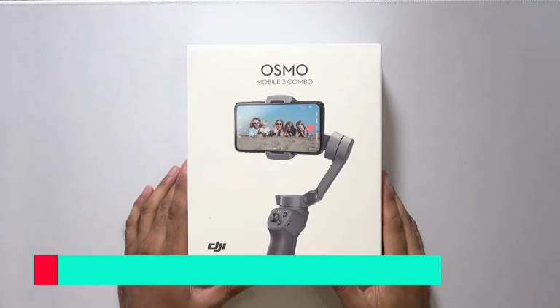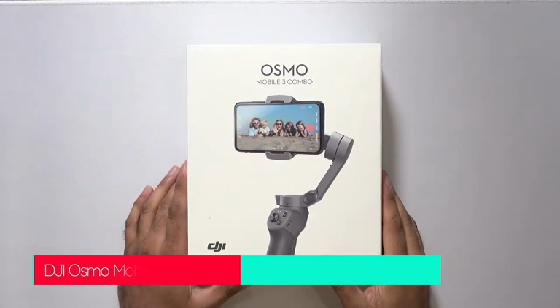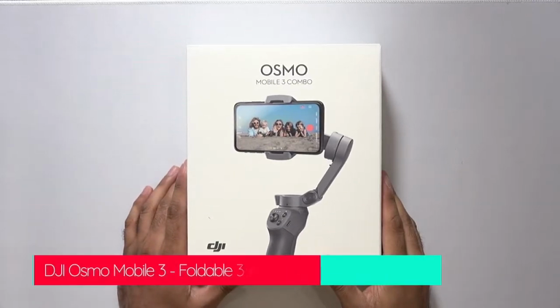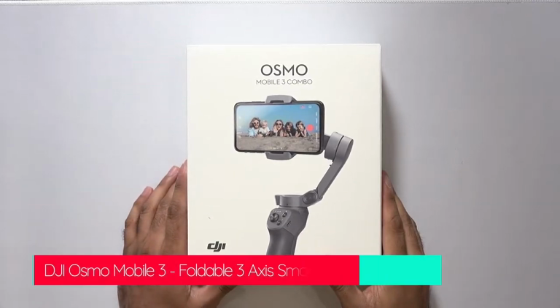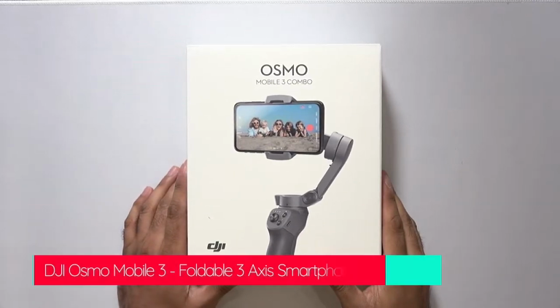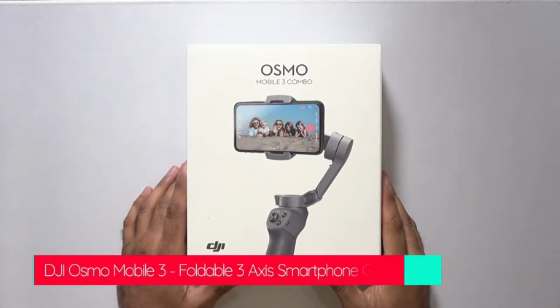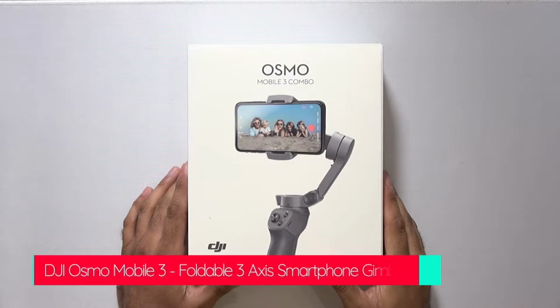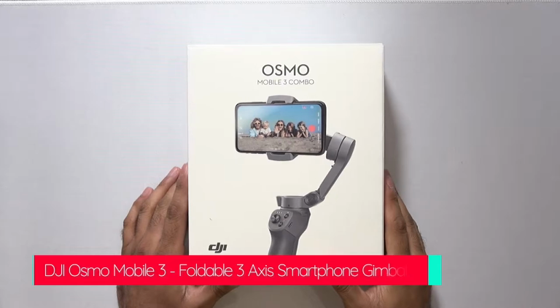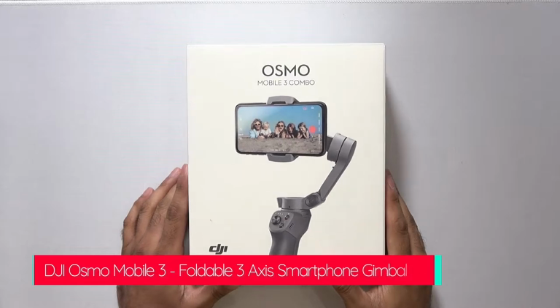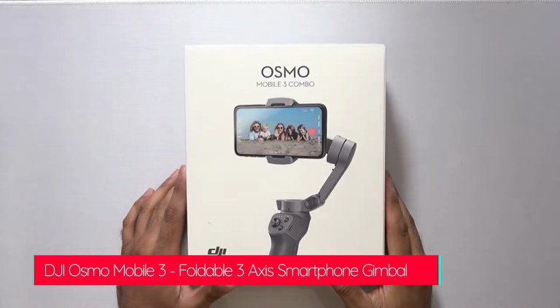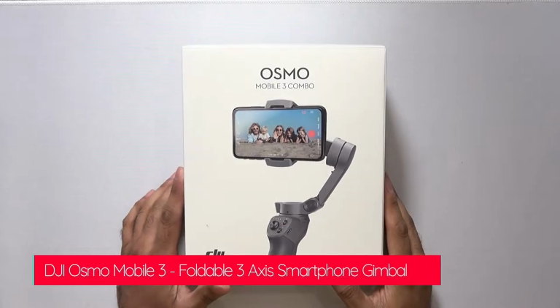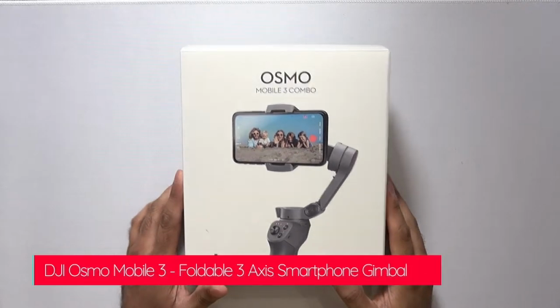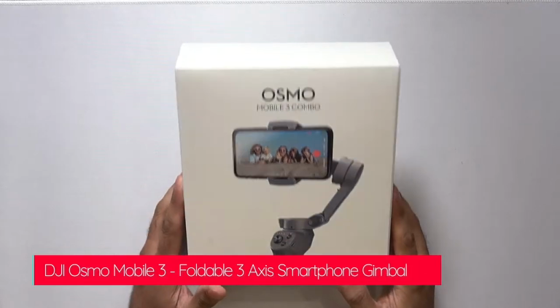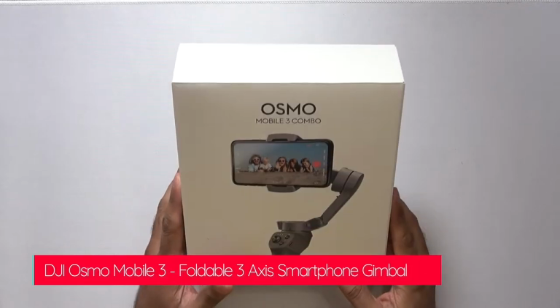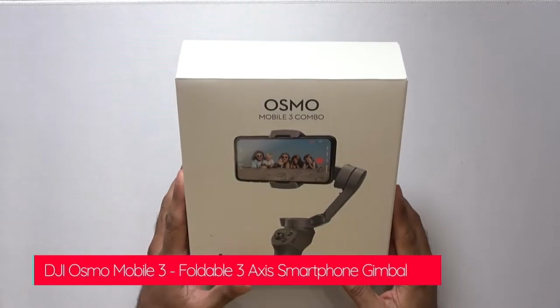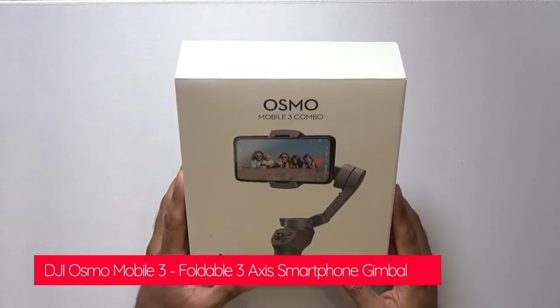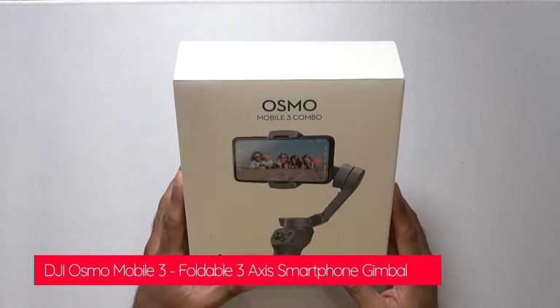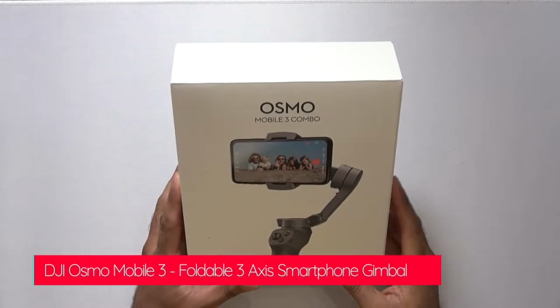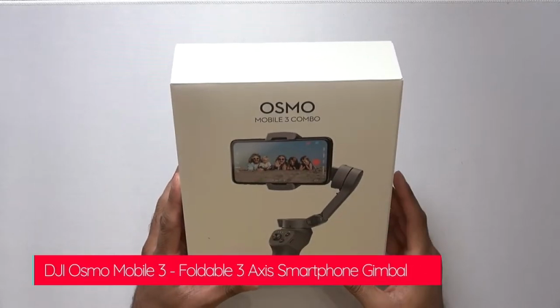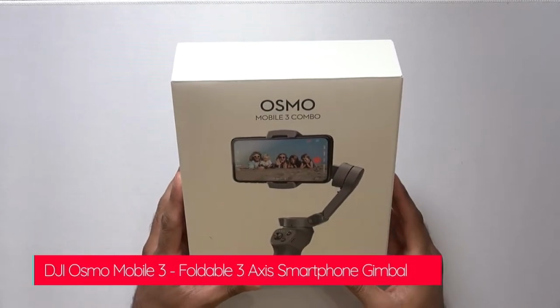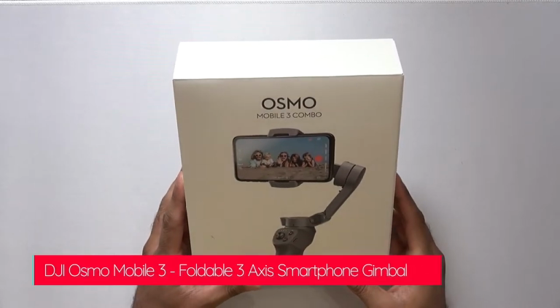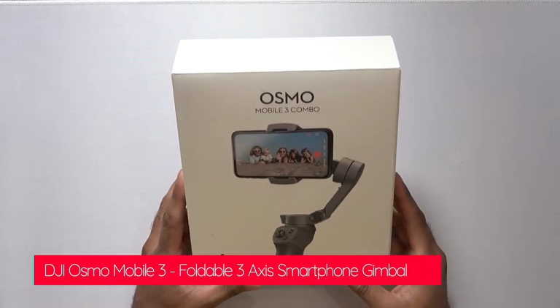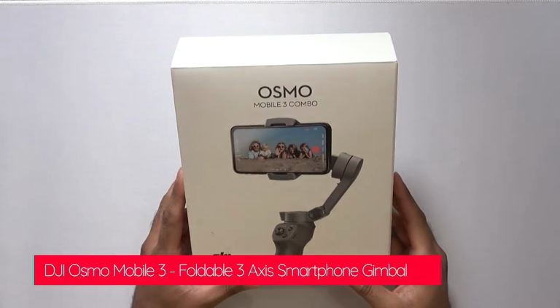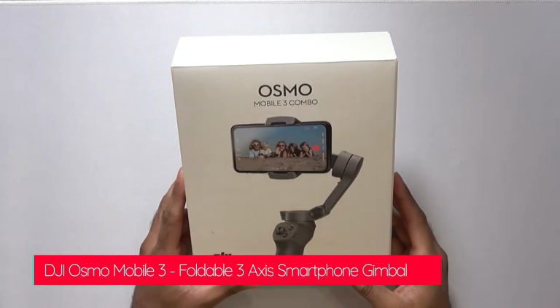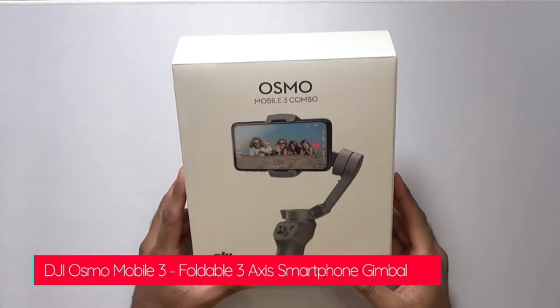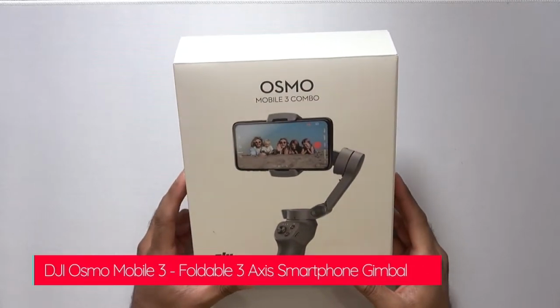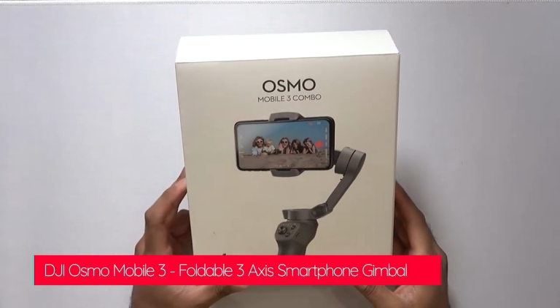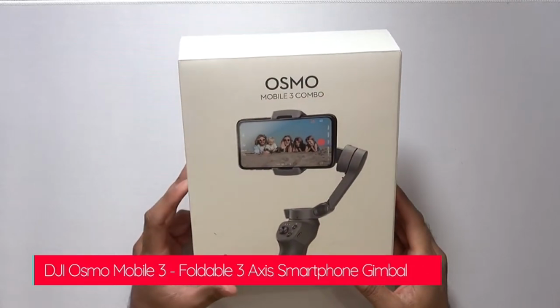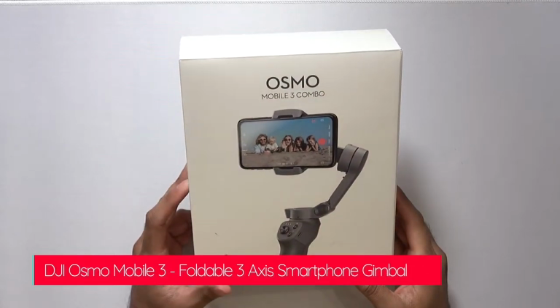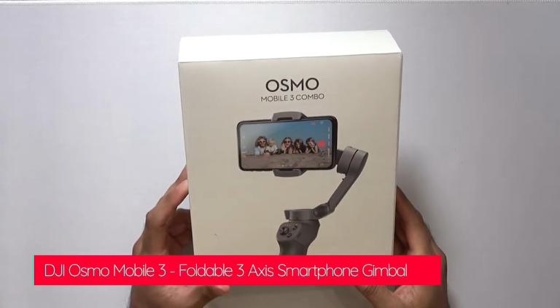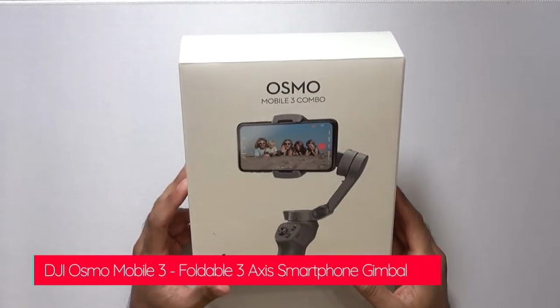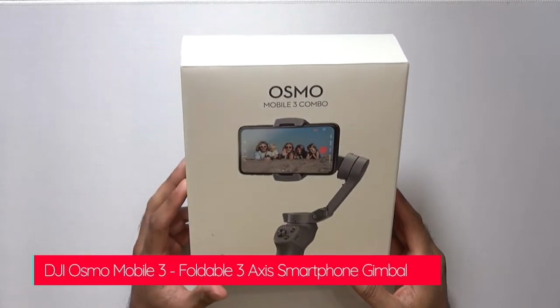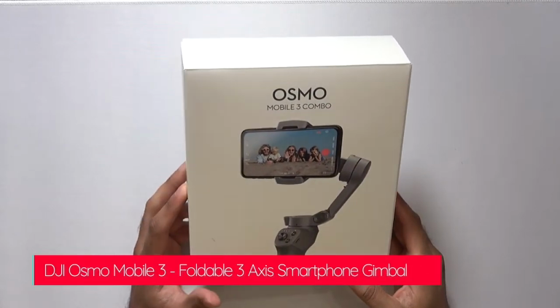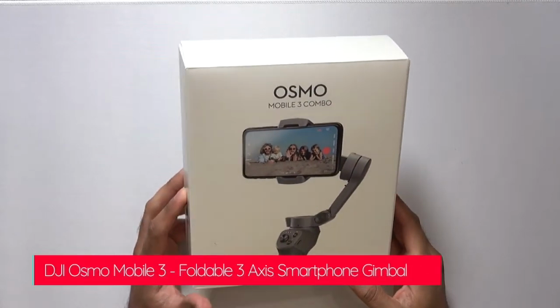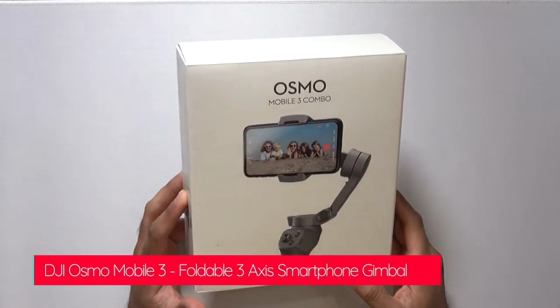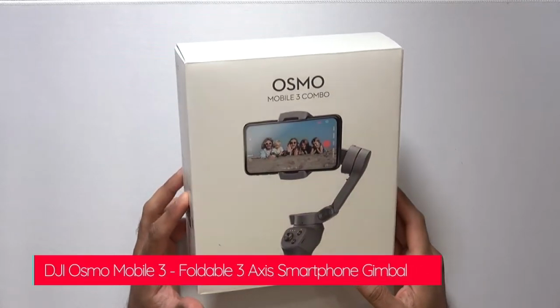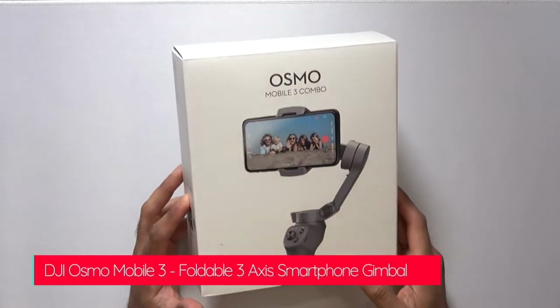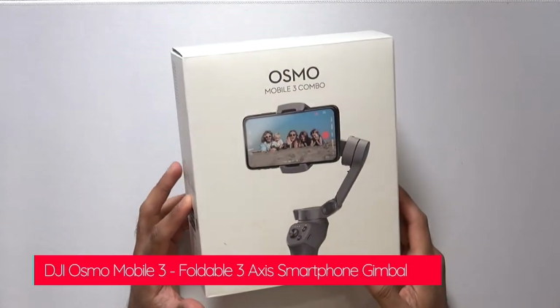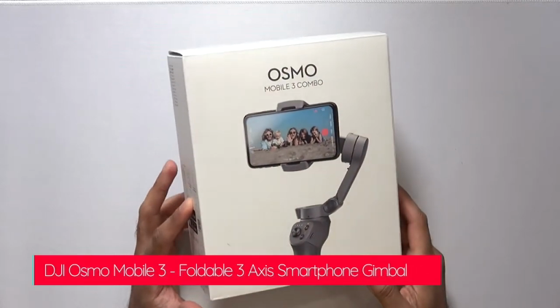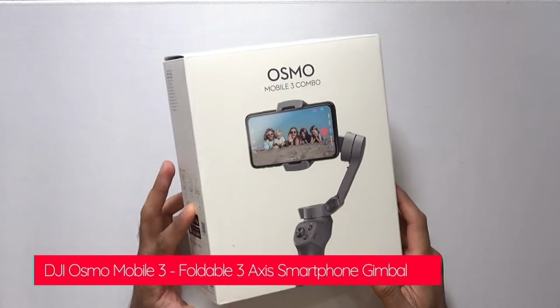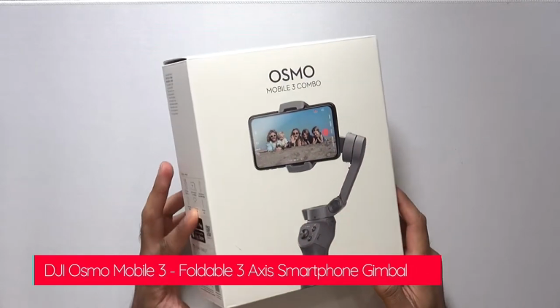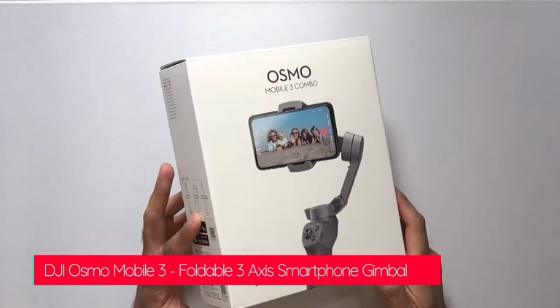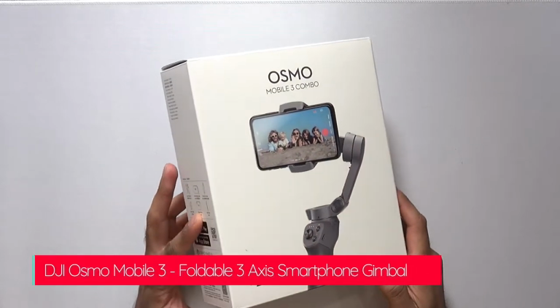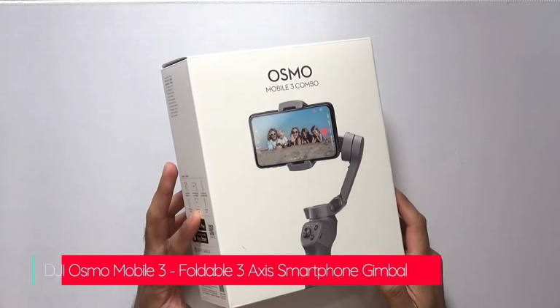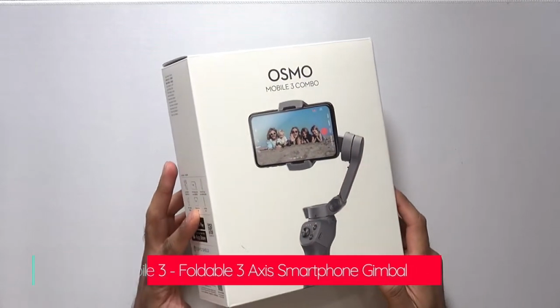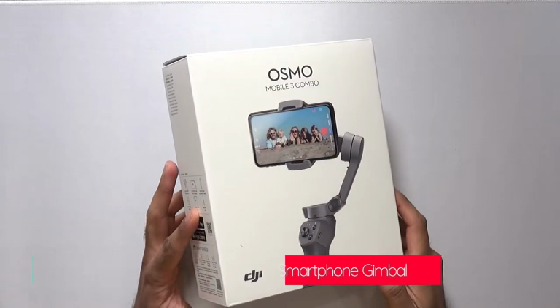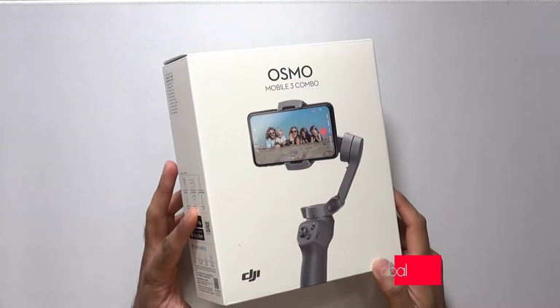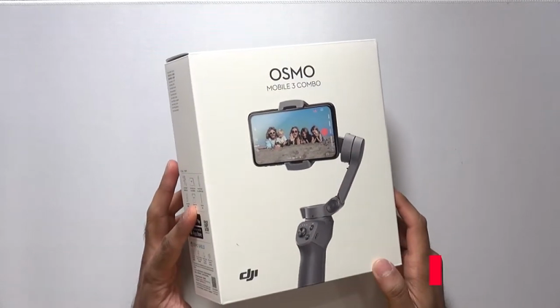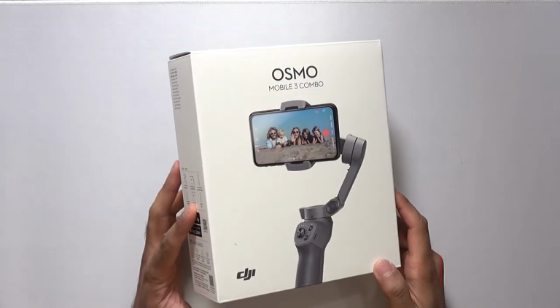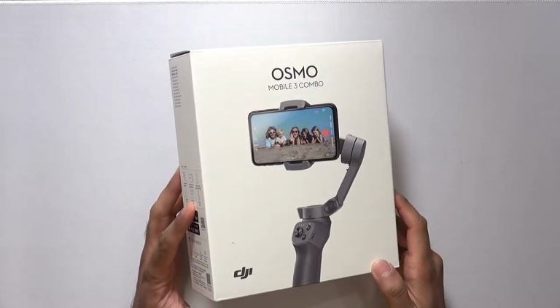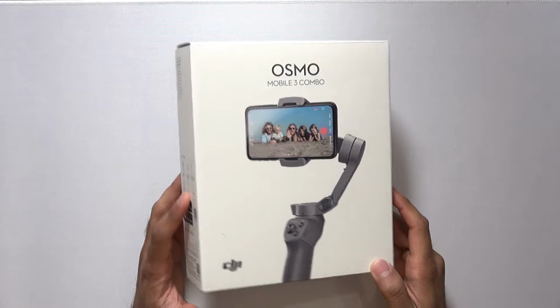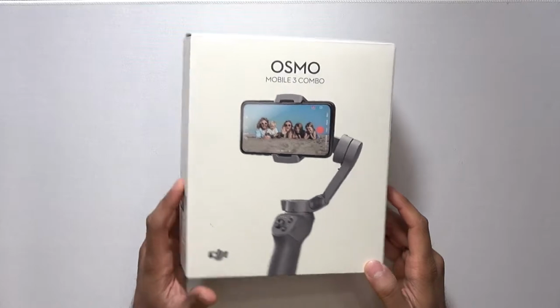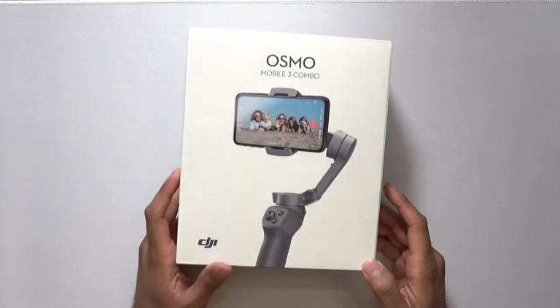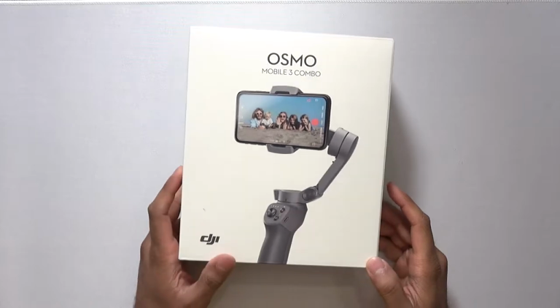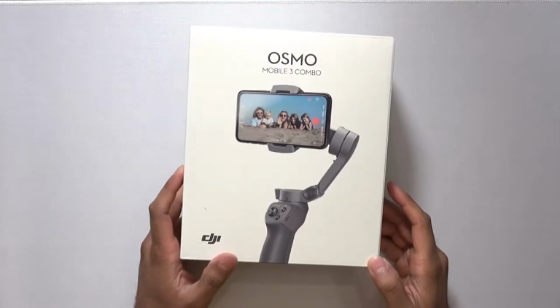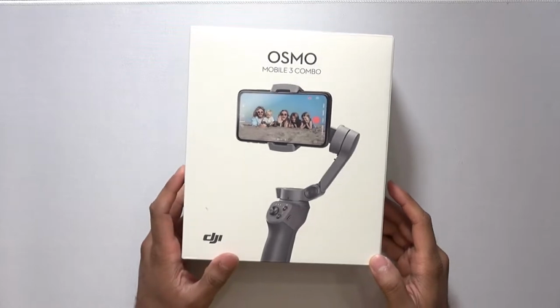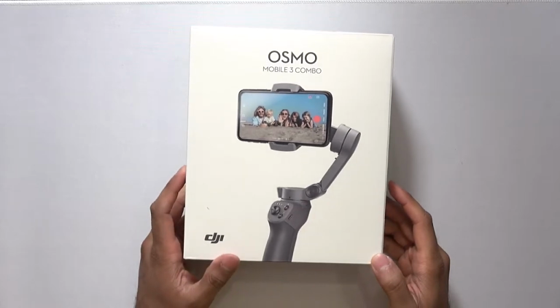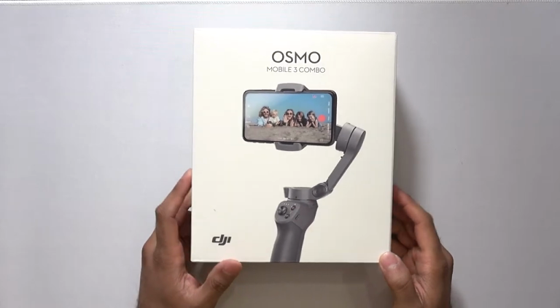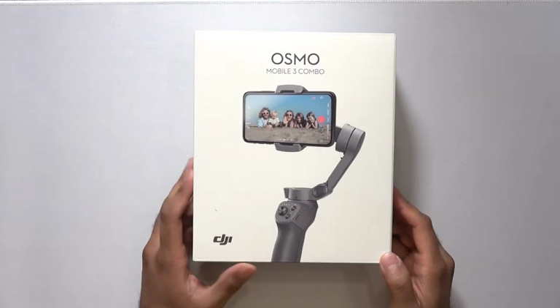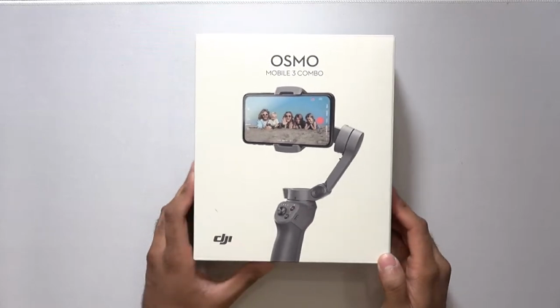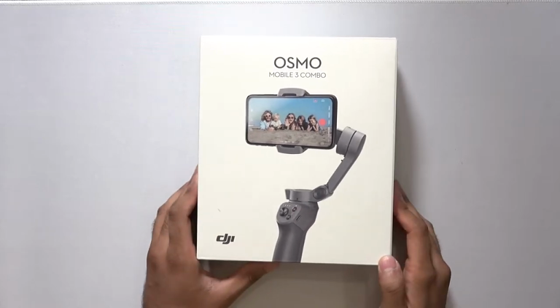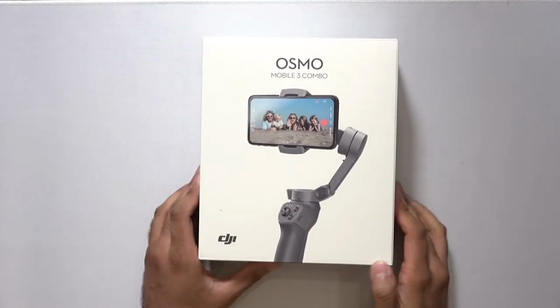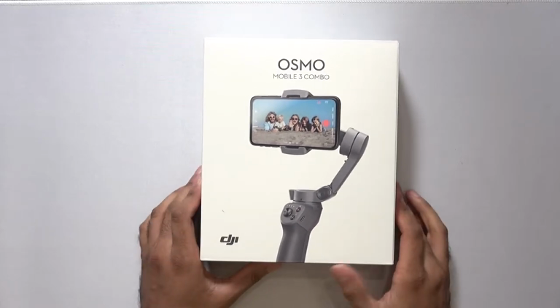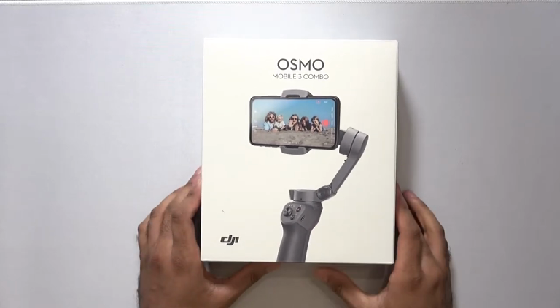I picked up this gimbal on Amazon in the UK. It was on offer at £100 for the combo pack, making it pretty good value. I'll get into what the combo pack includes in a moment.